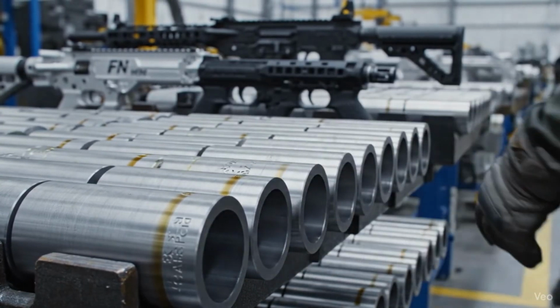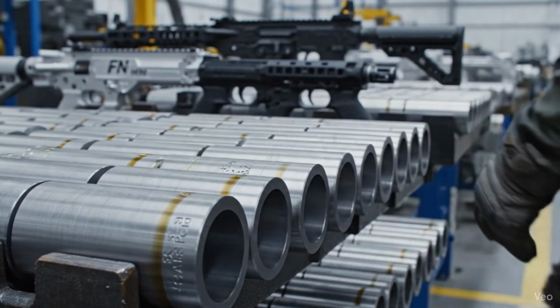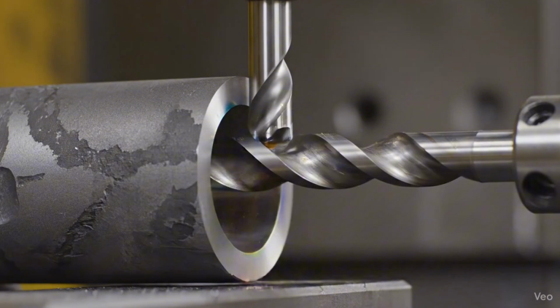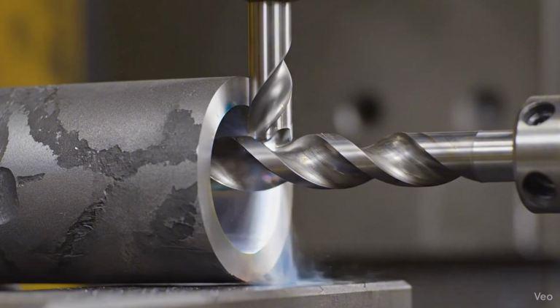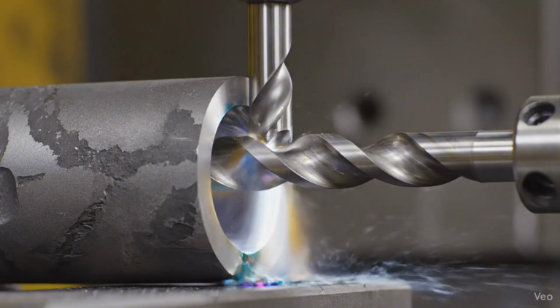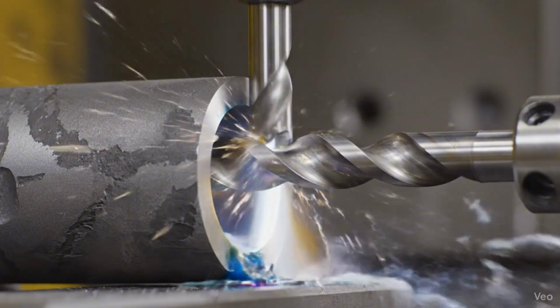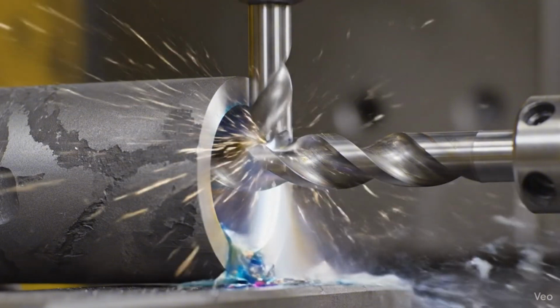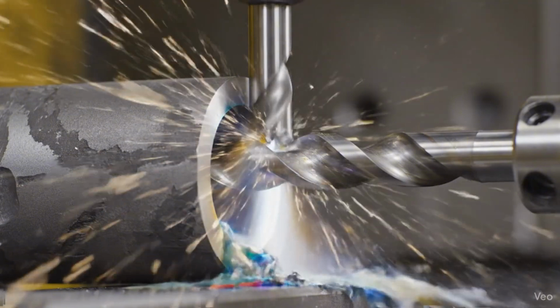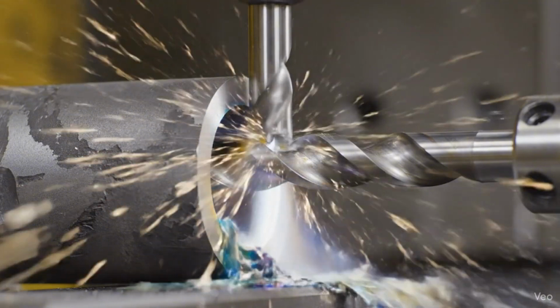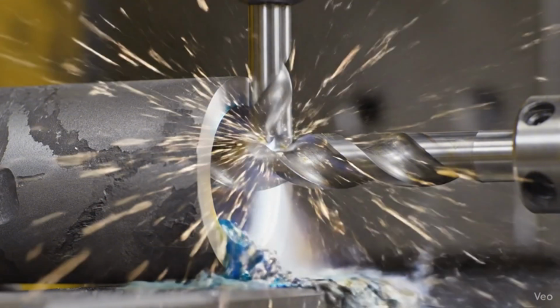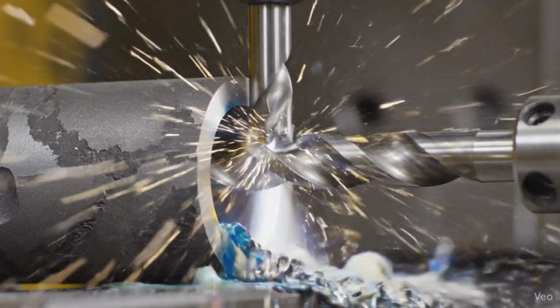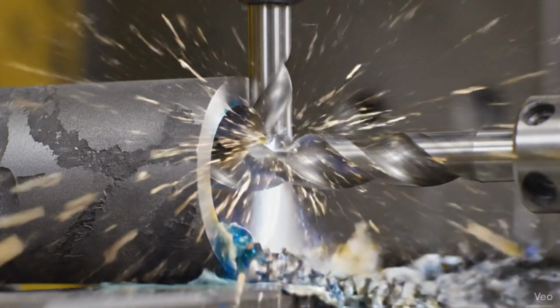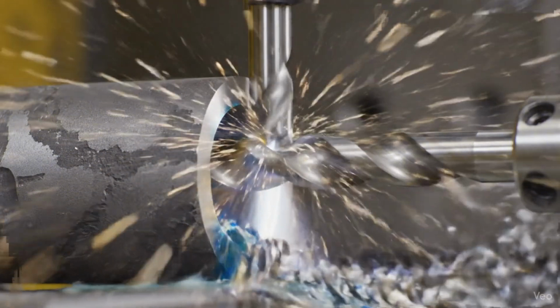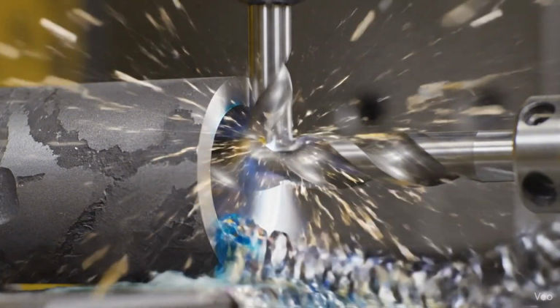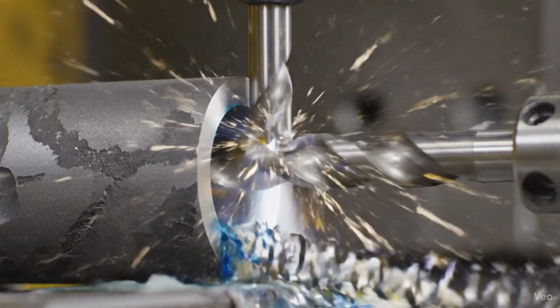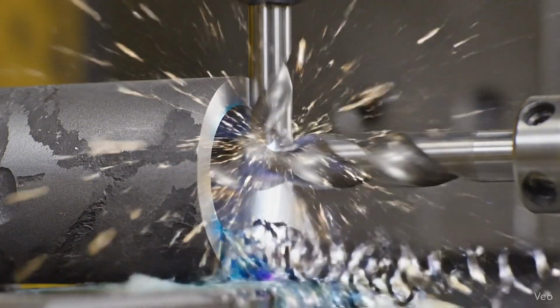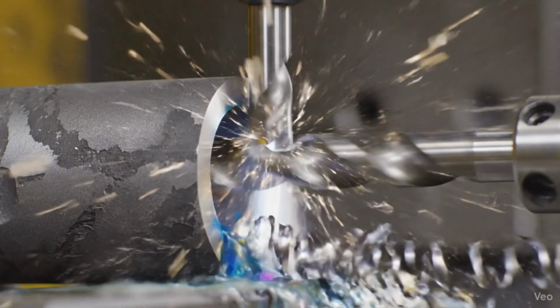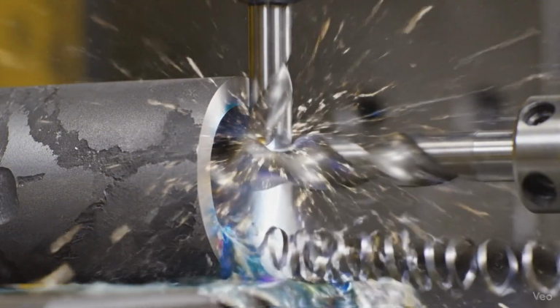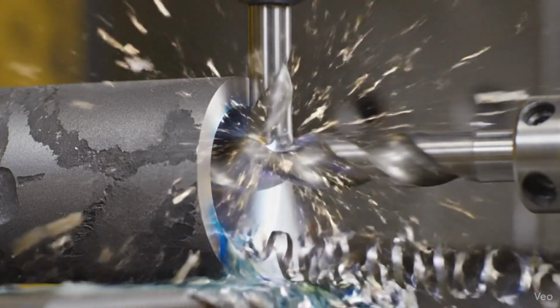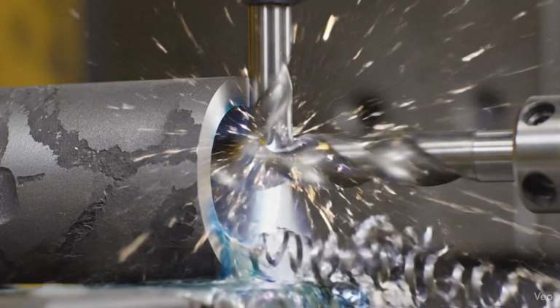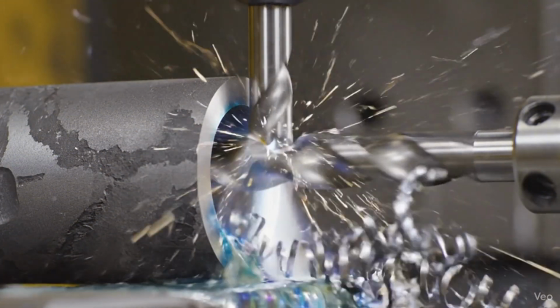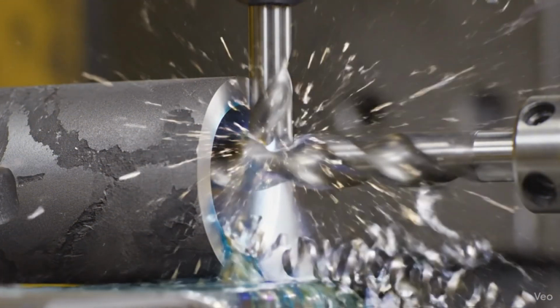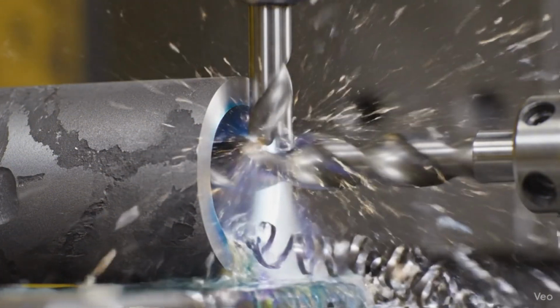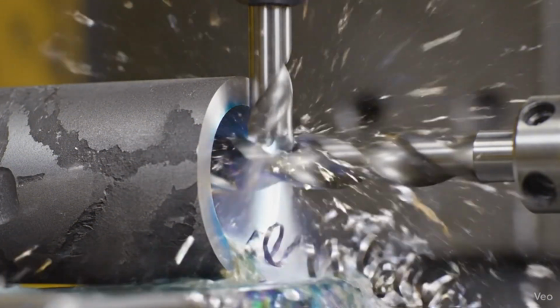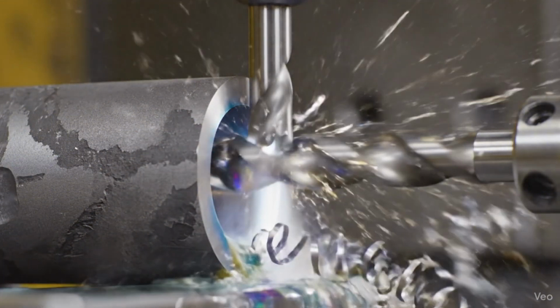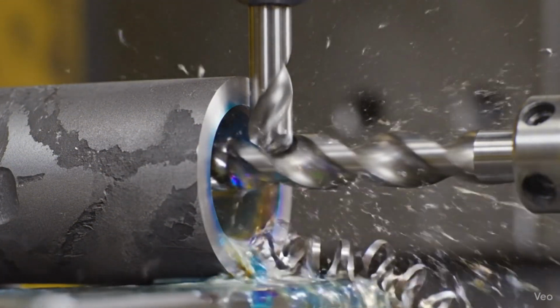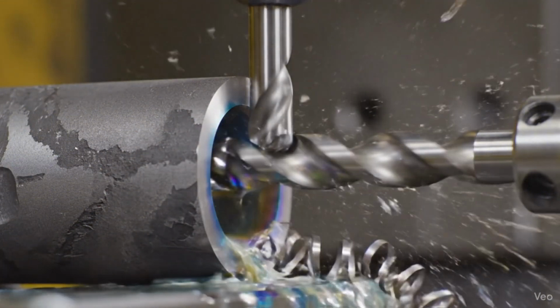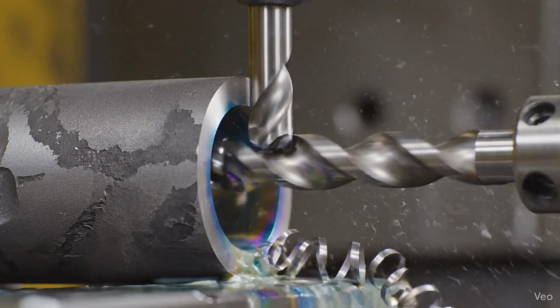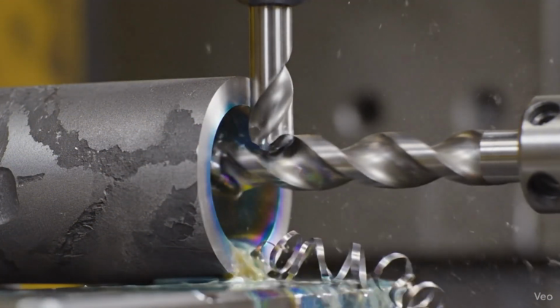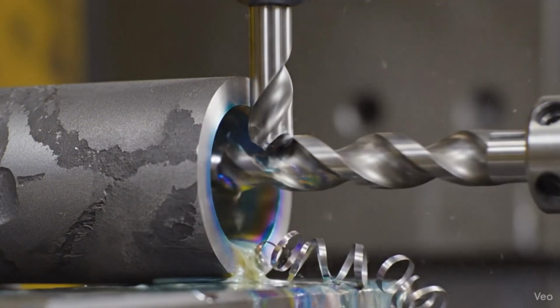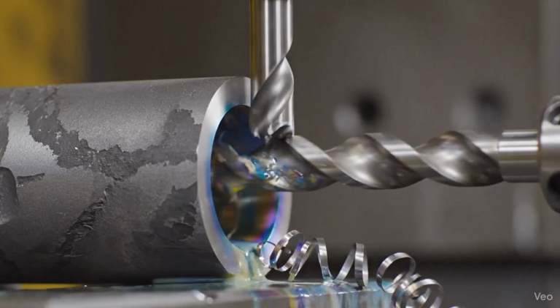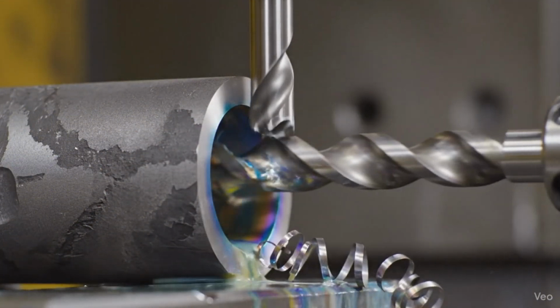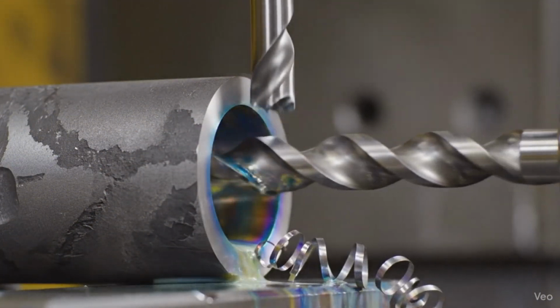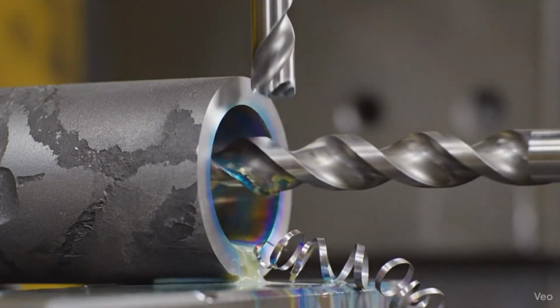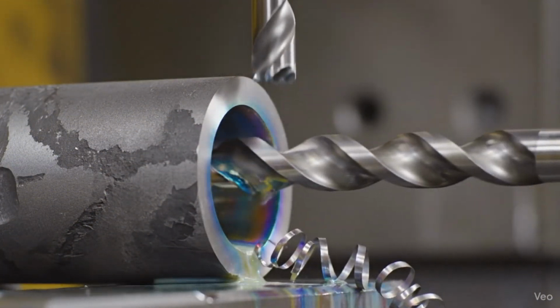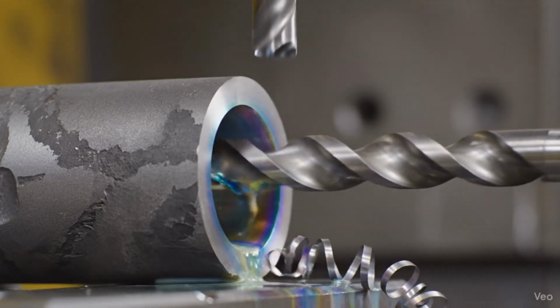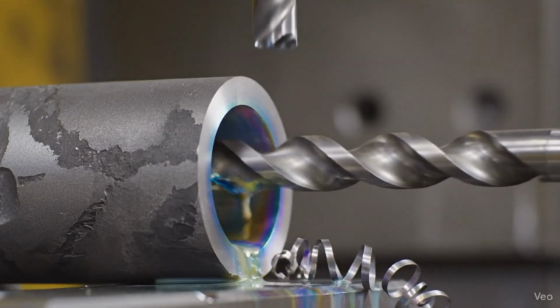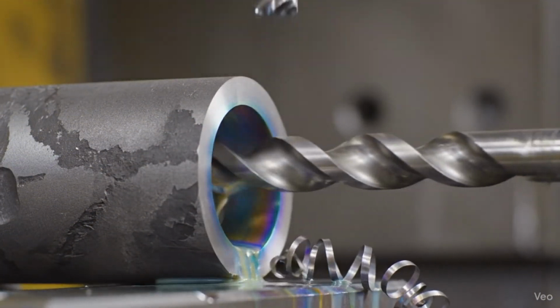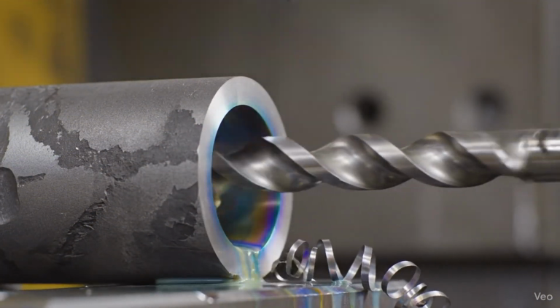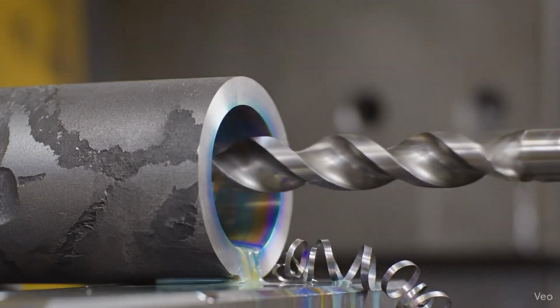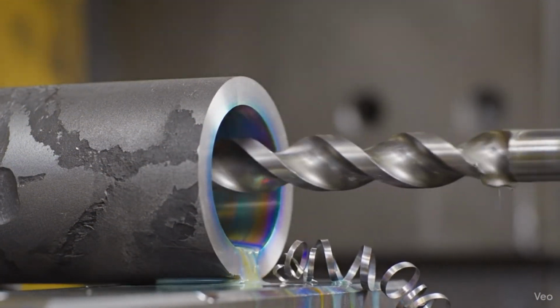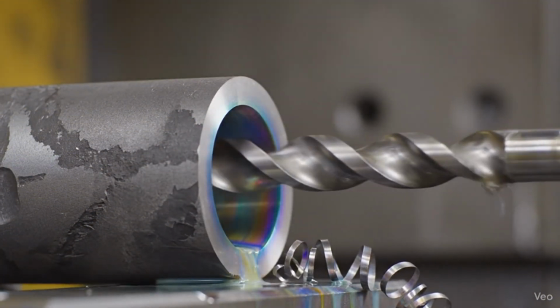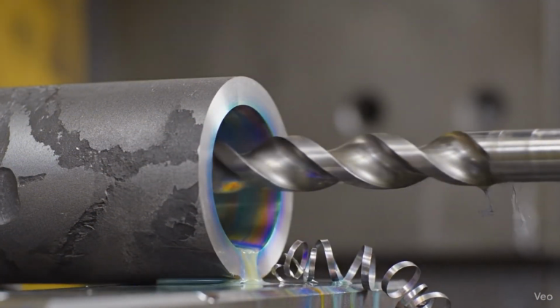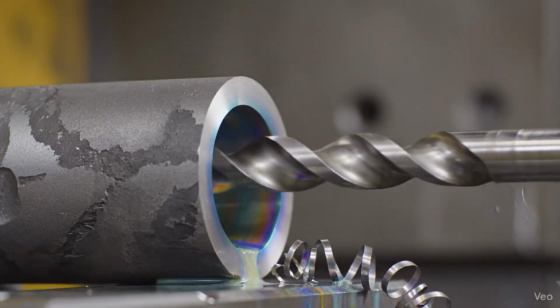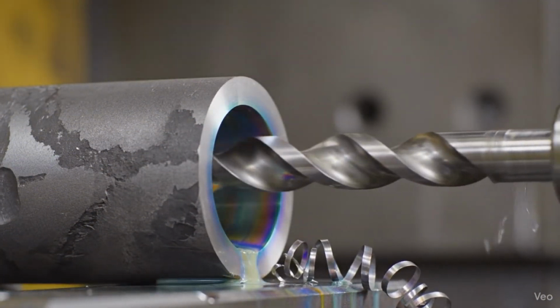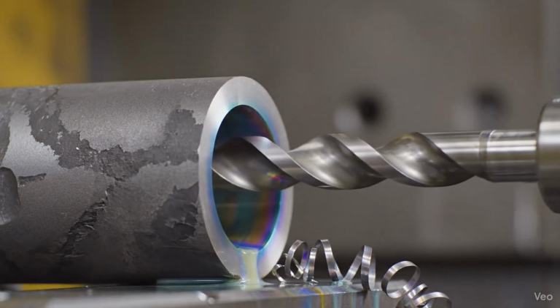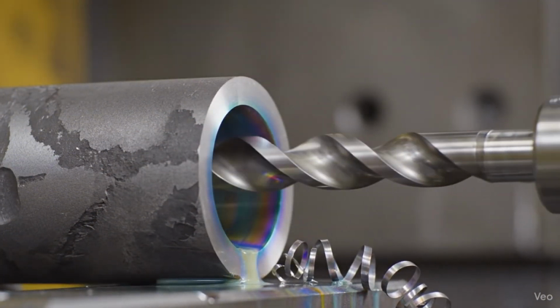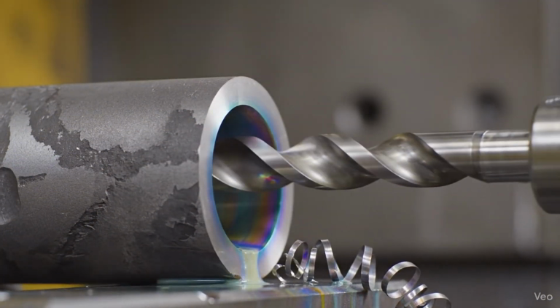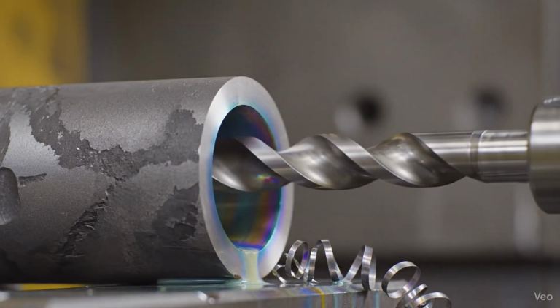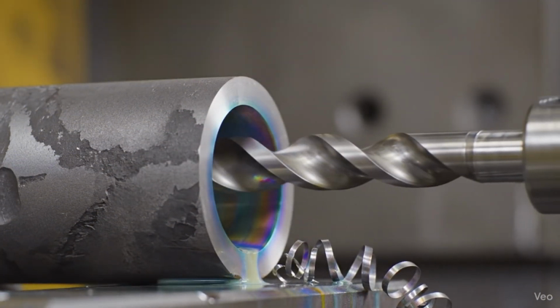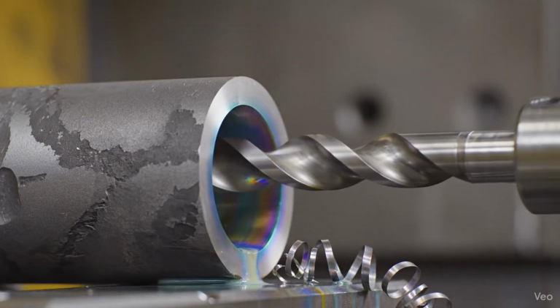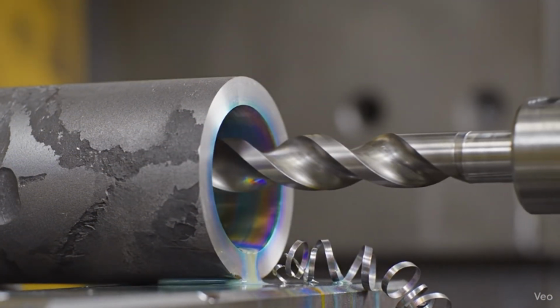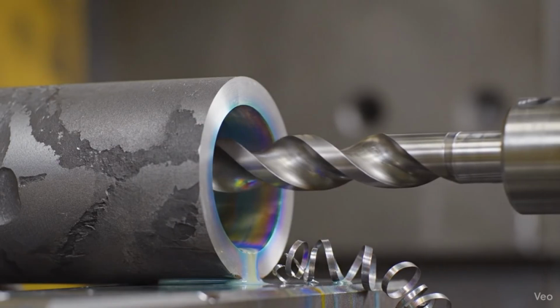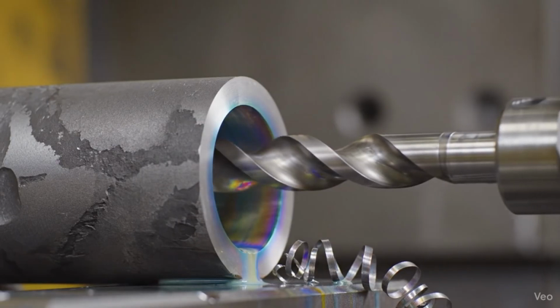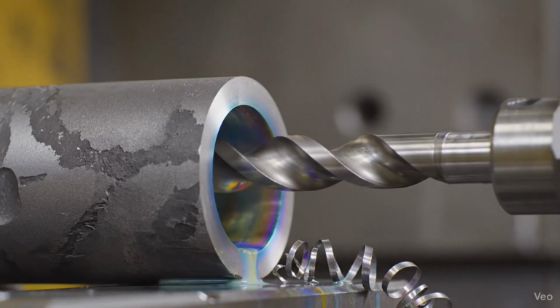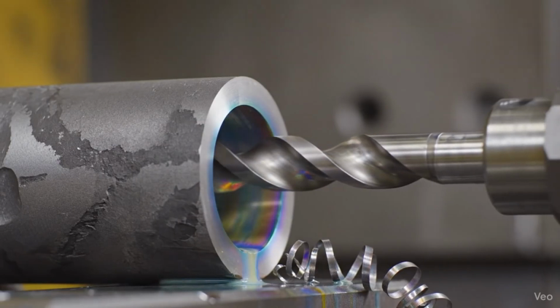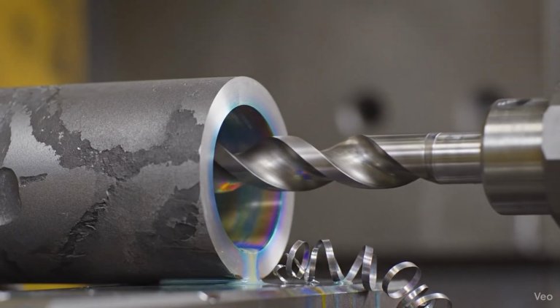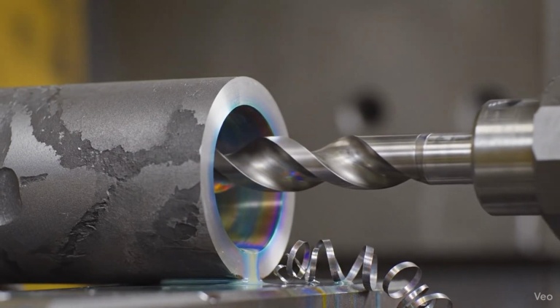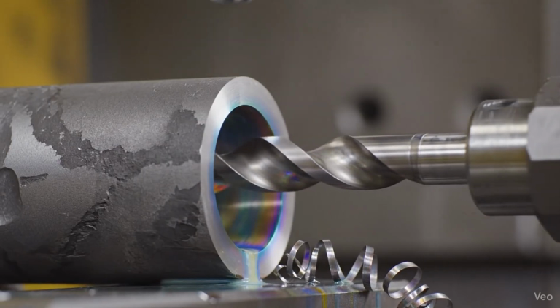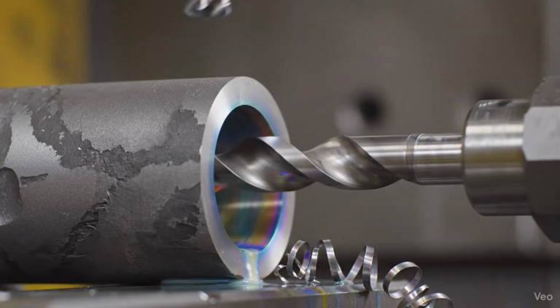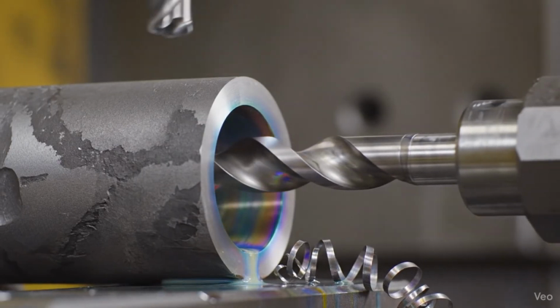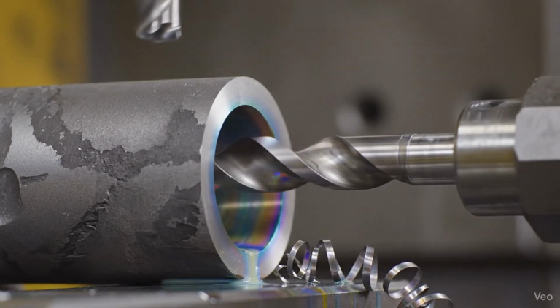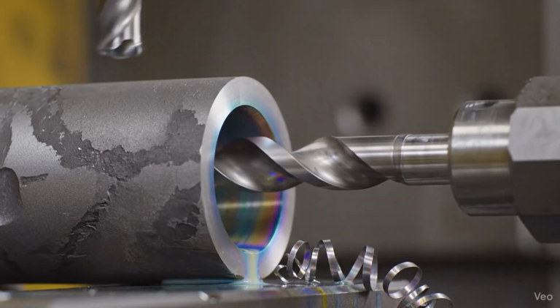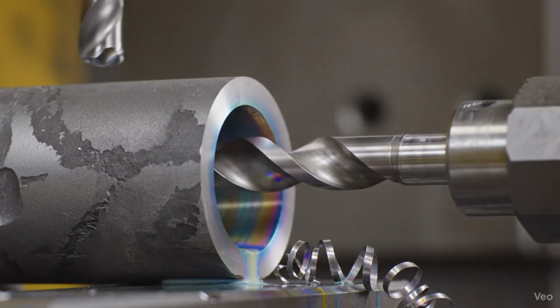This is the first stage of creating the SCAR-H barrel: deep hole drilling into 4150 chromoly steel.